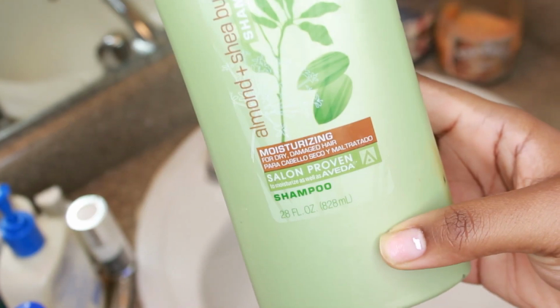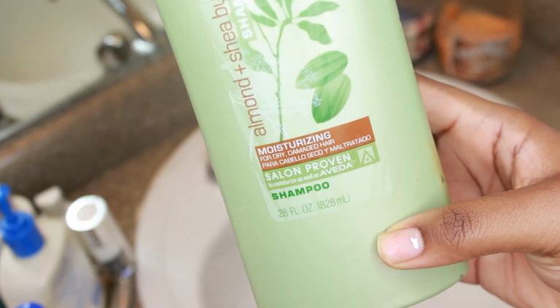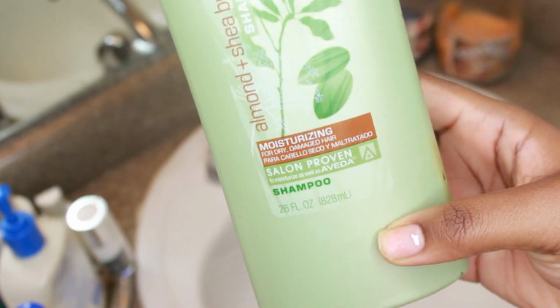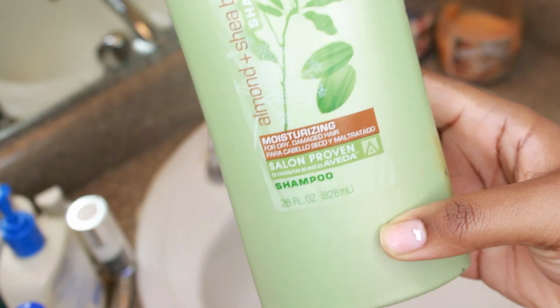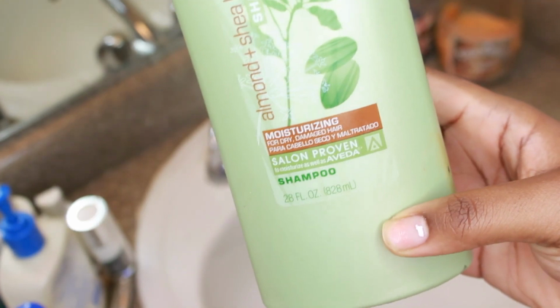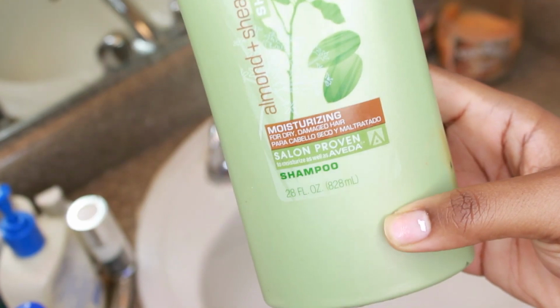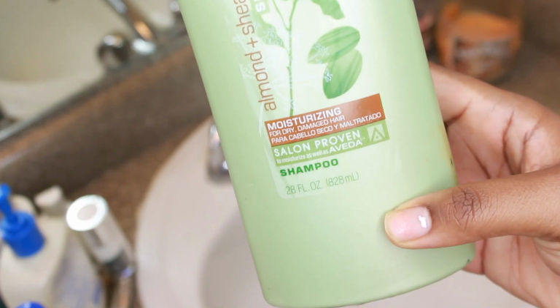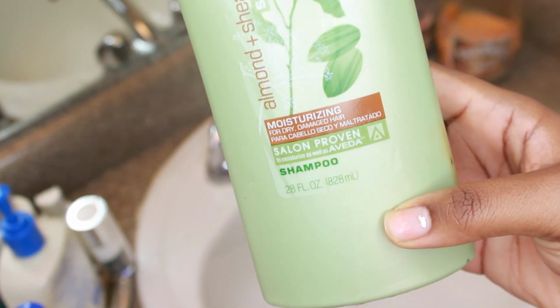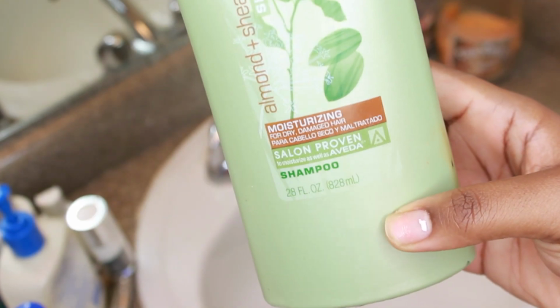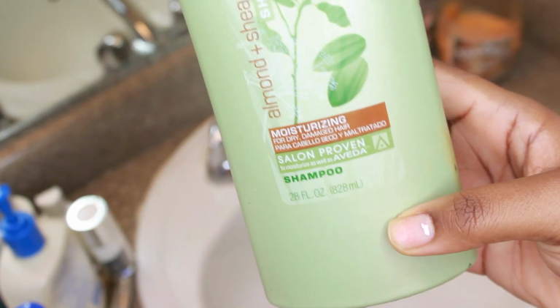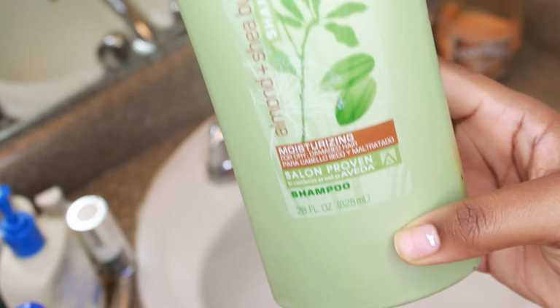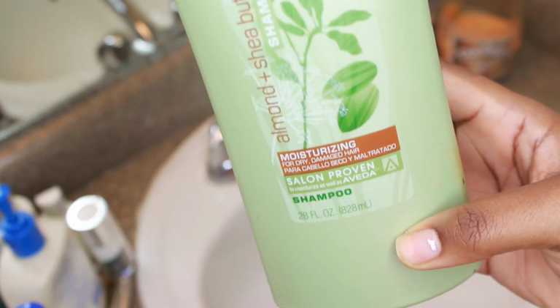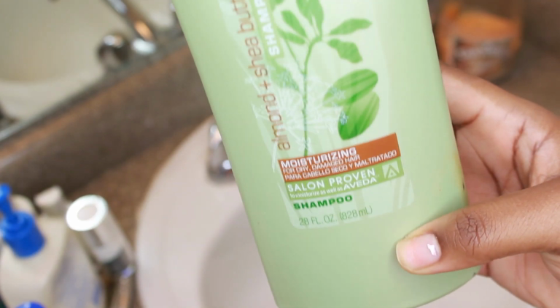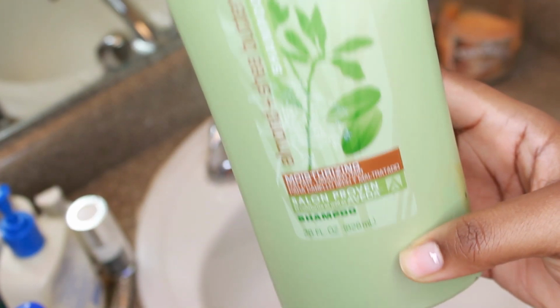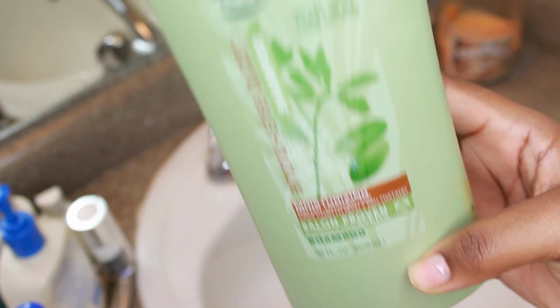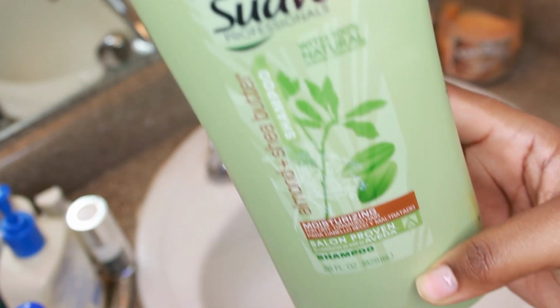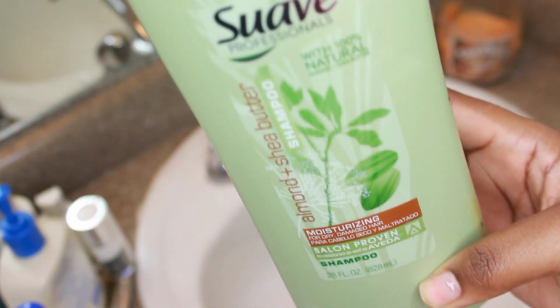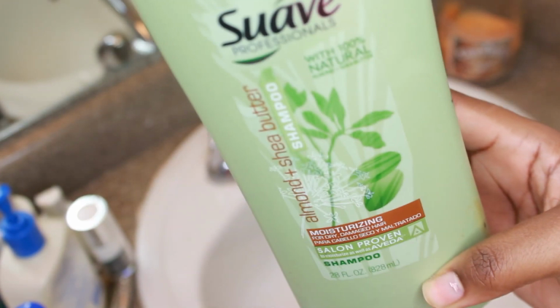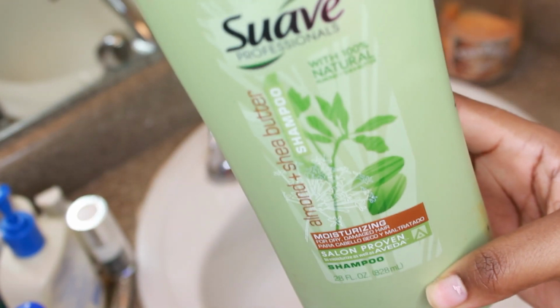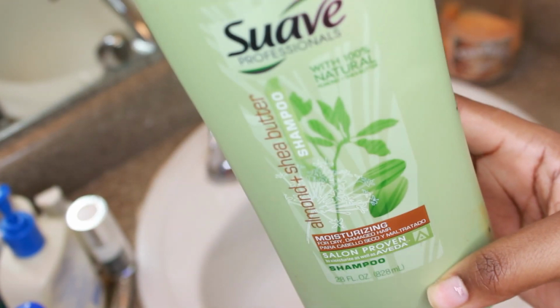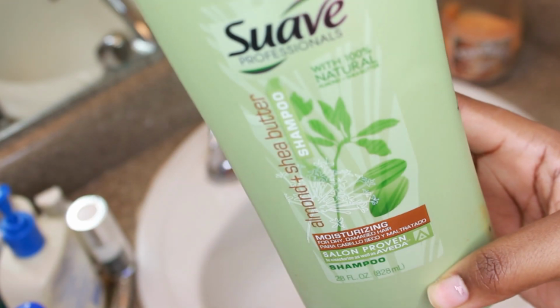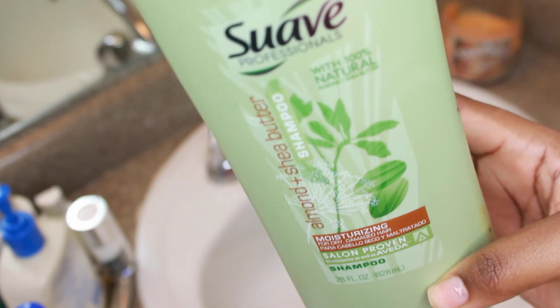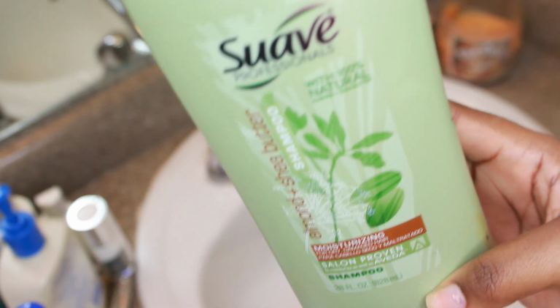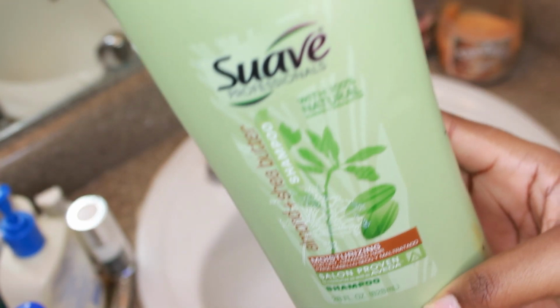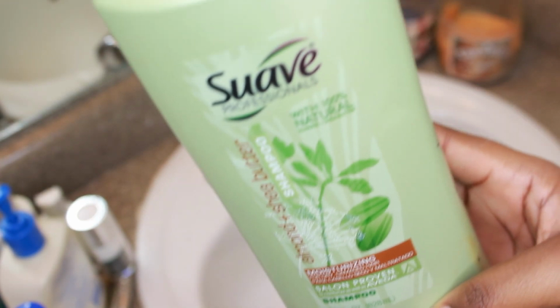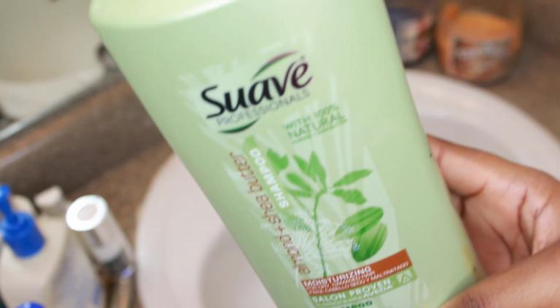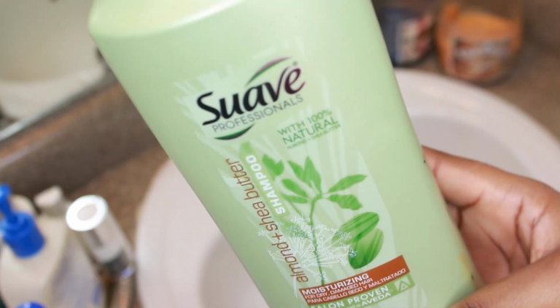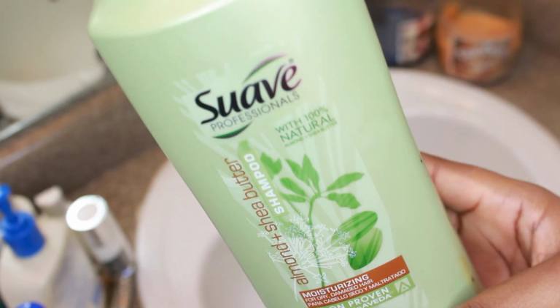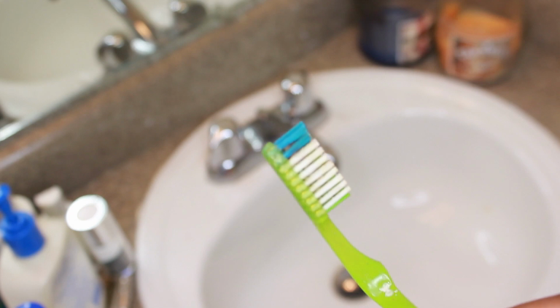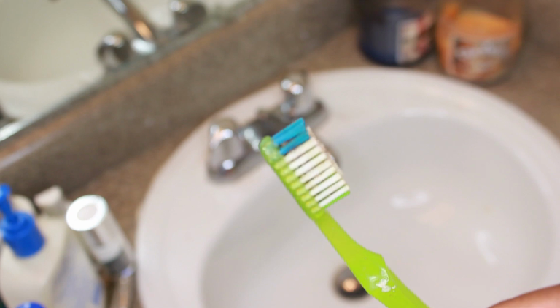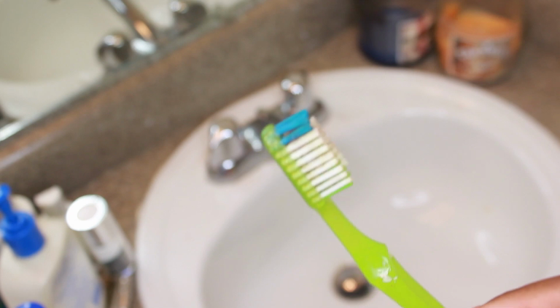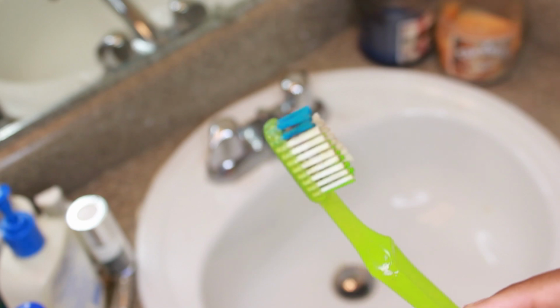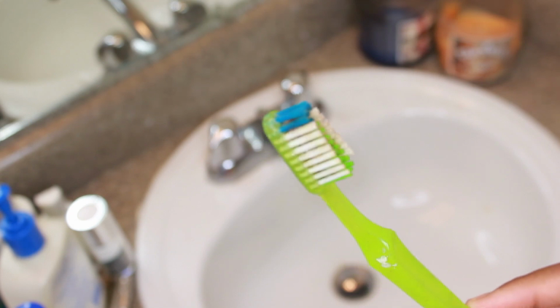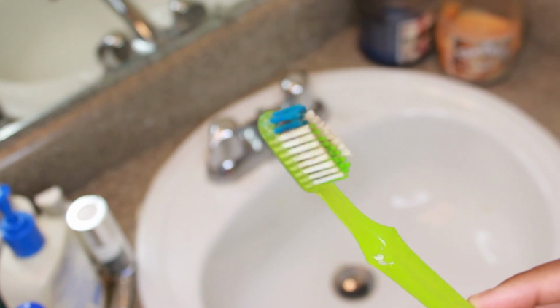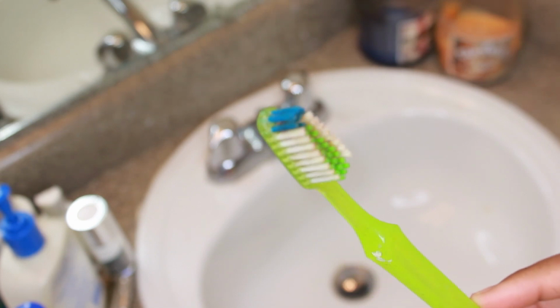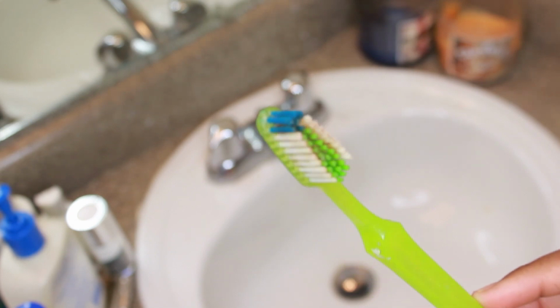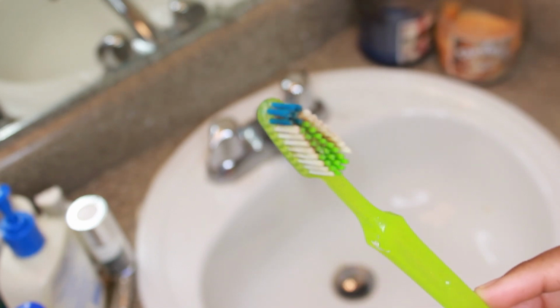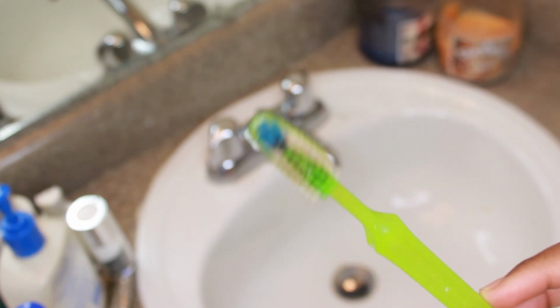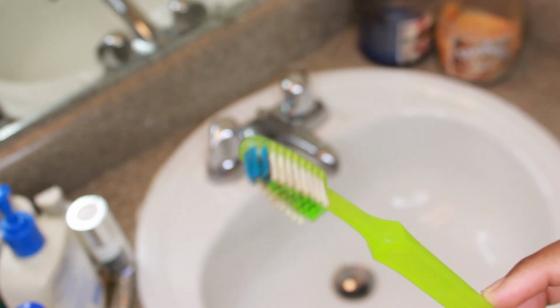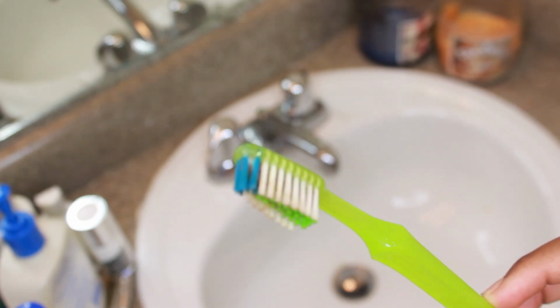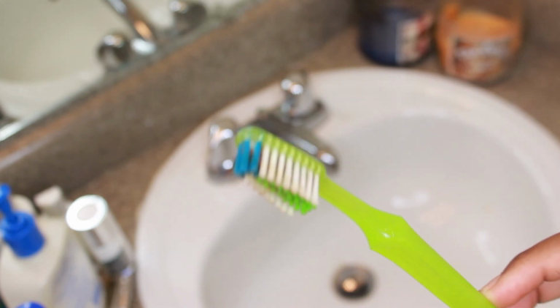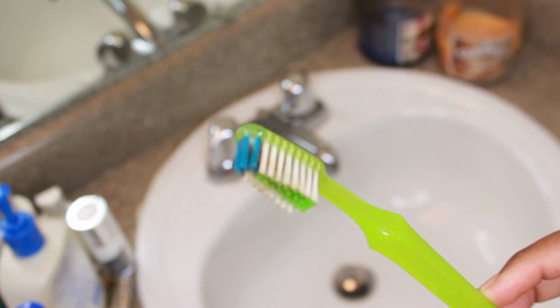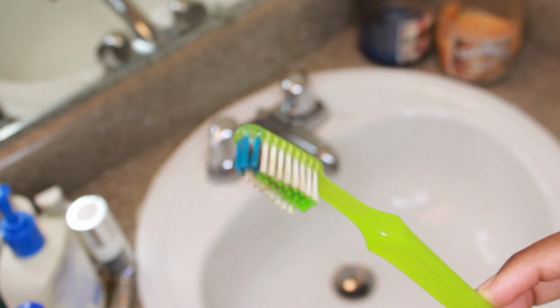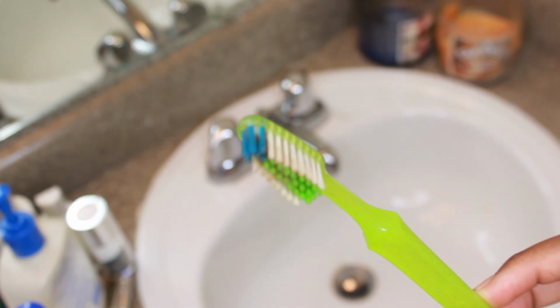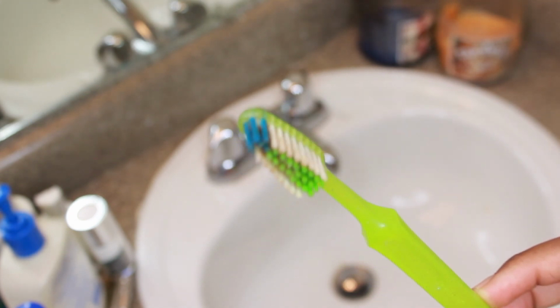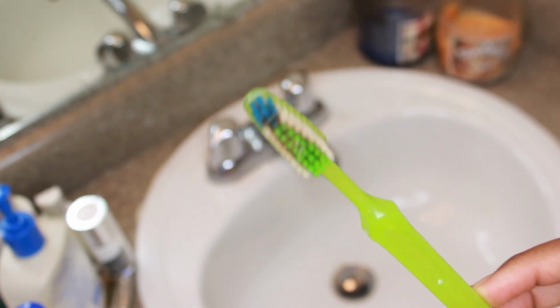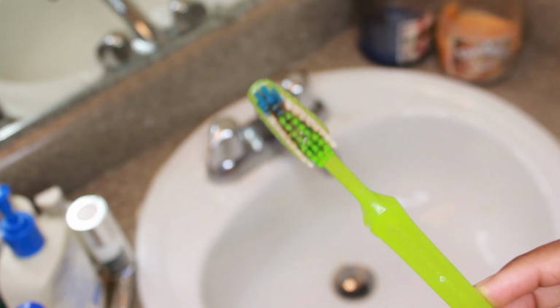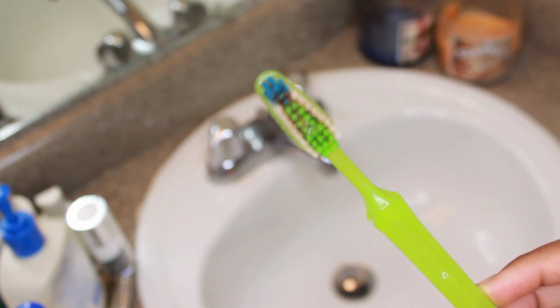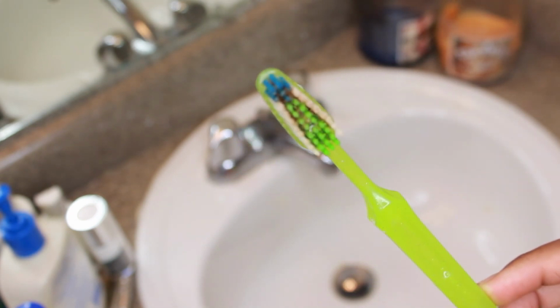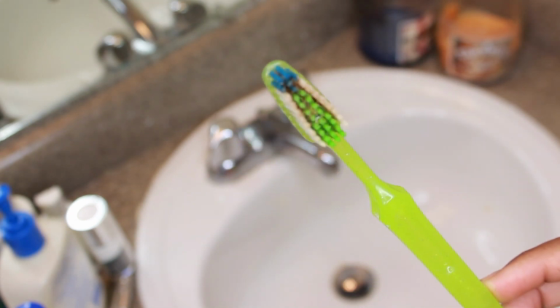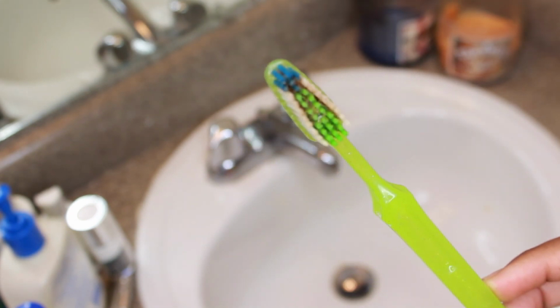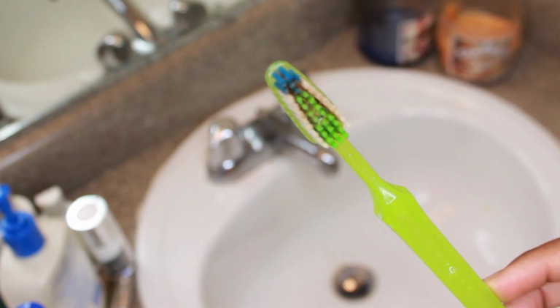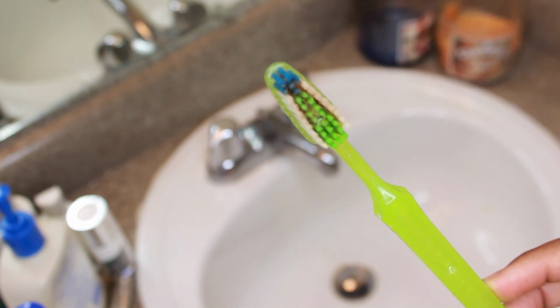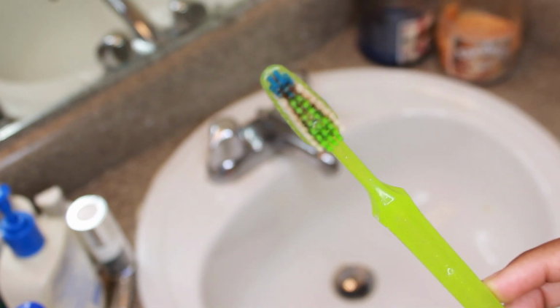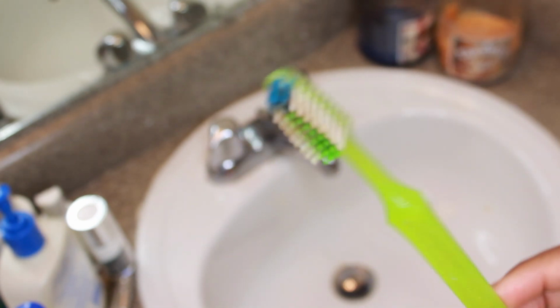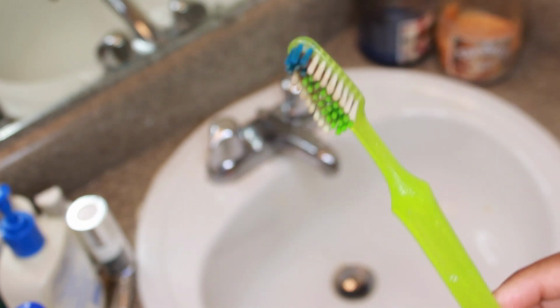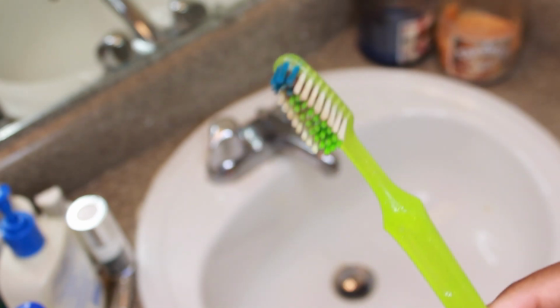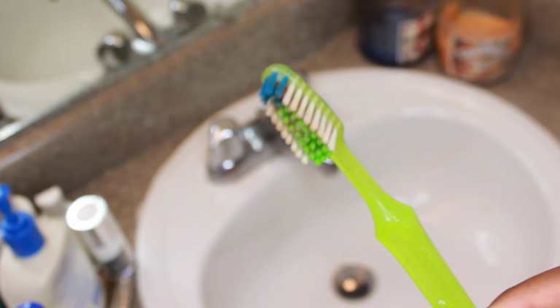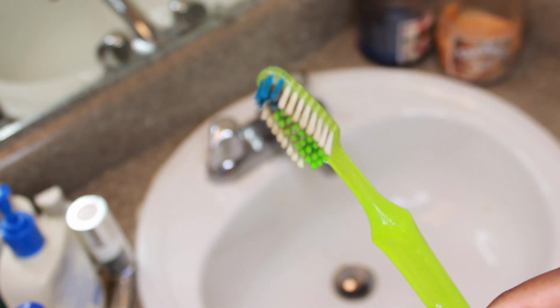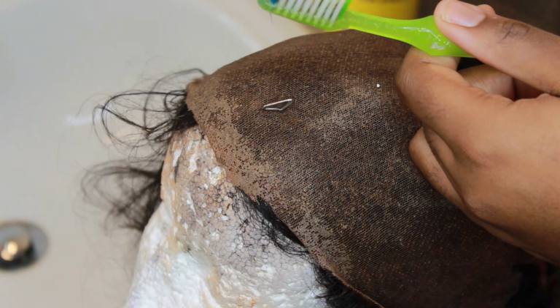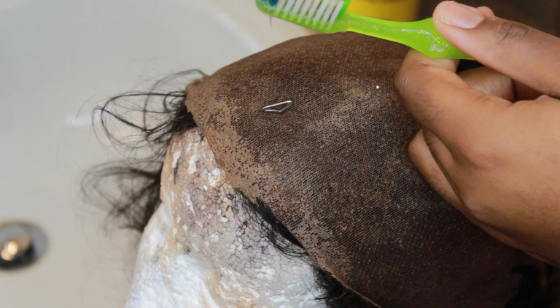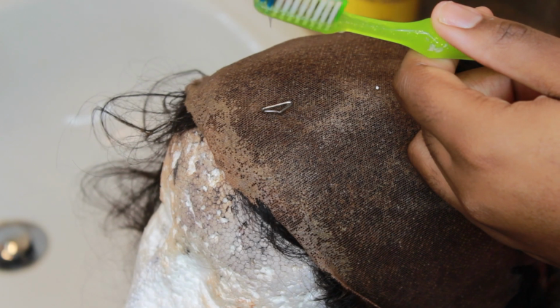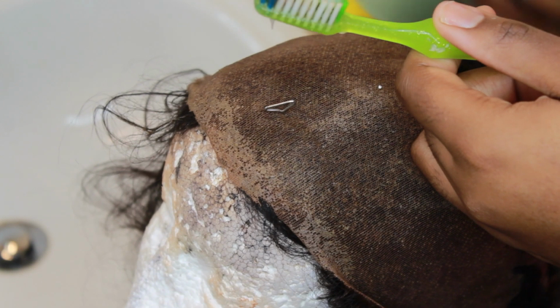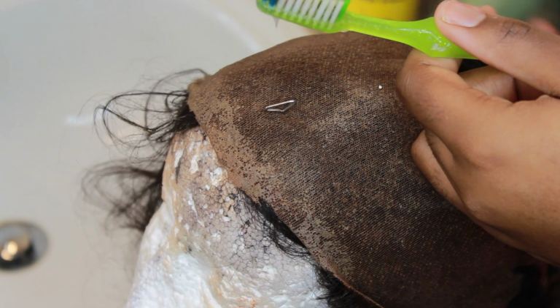What you need is some shampoo and a toothbrush - one that you don't use for your baby hairs, but it's a good washing method.